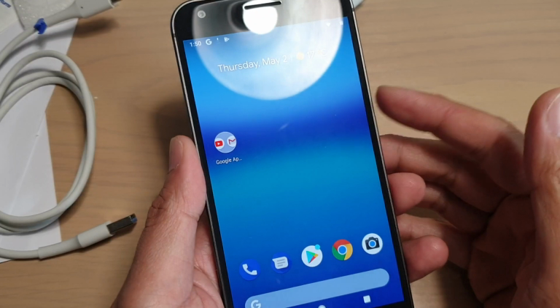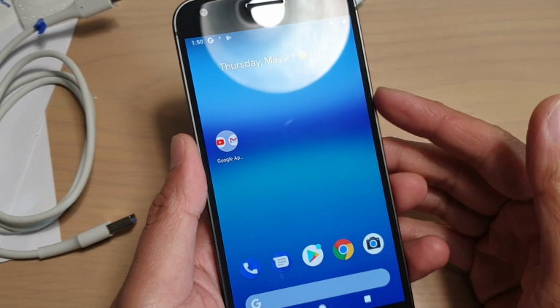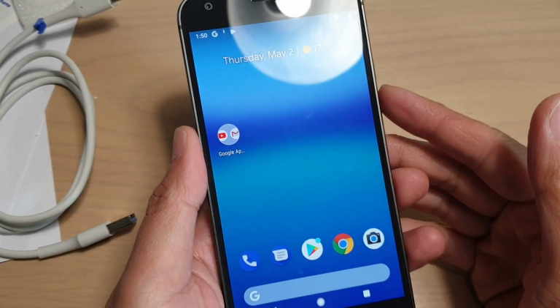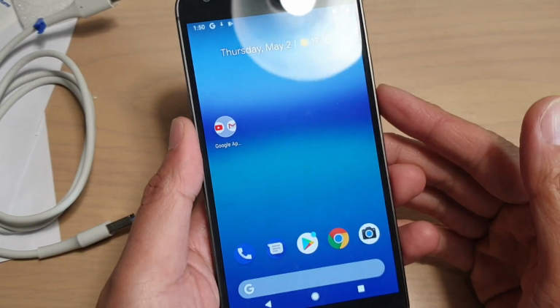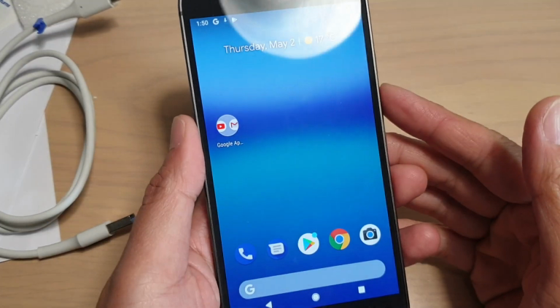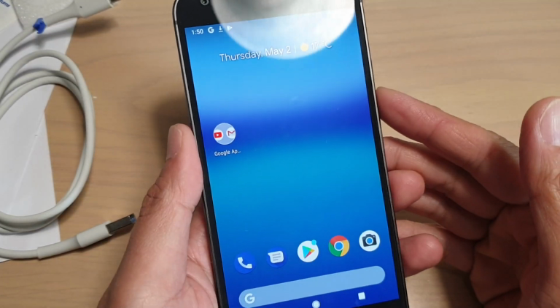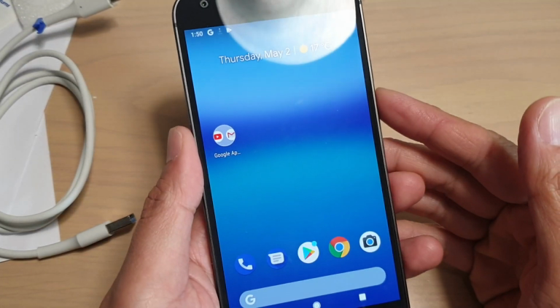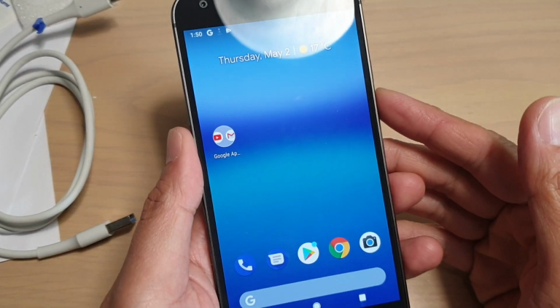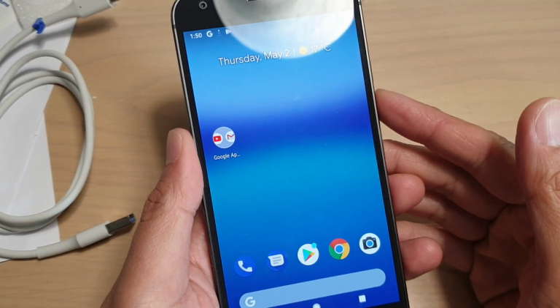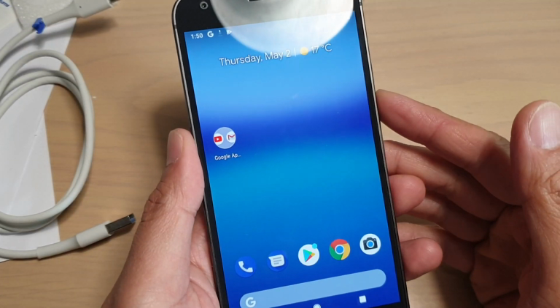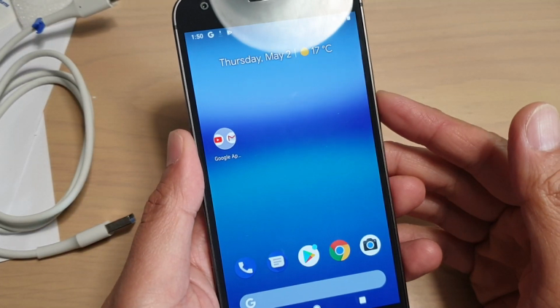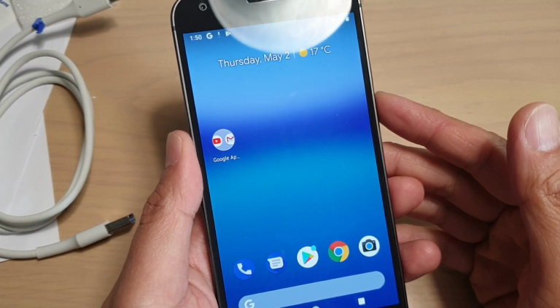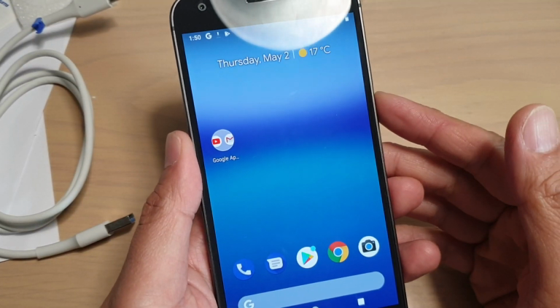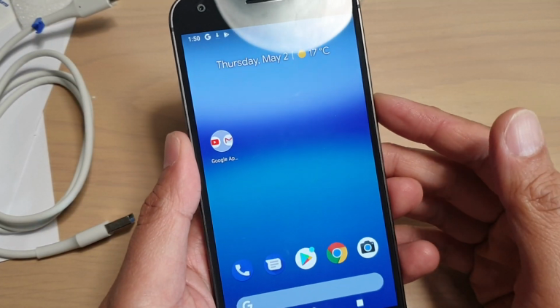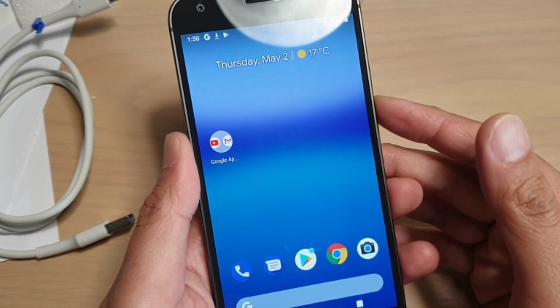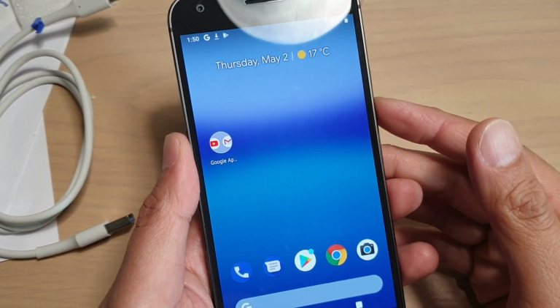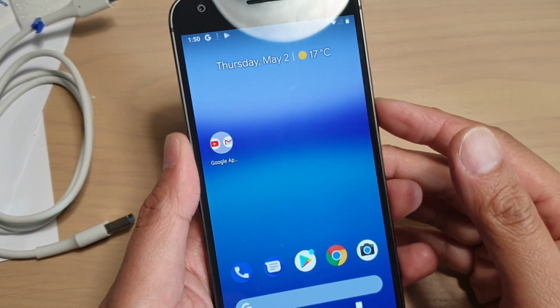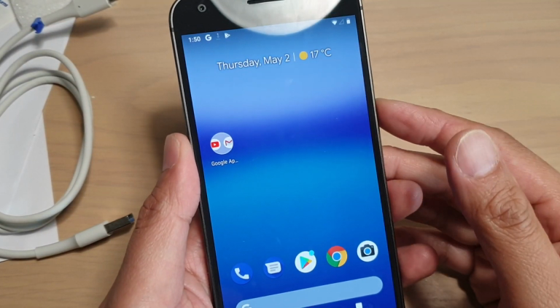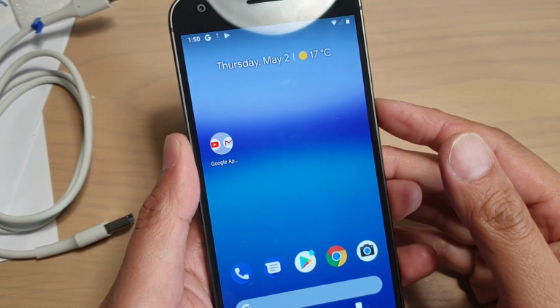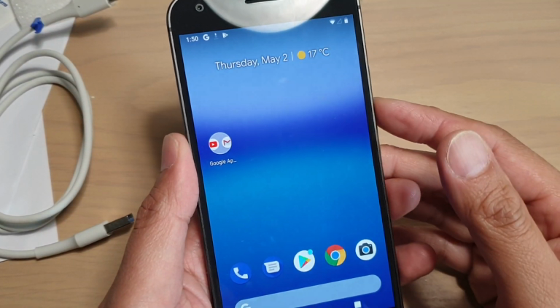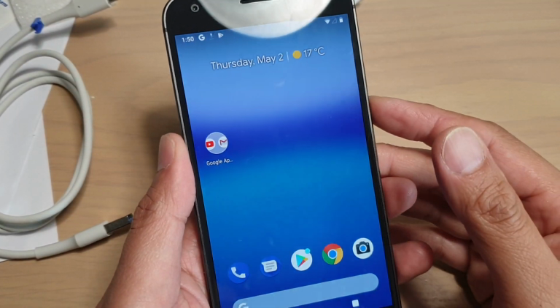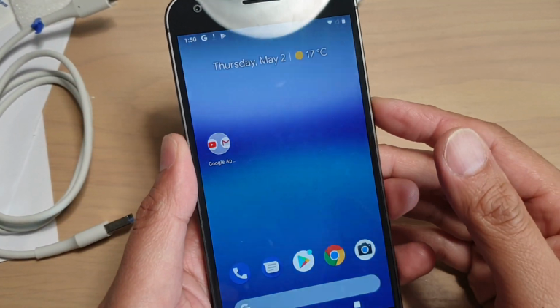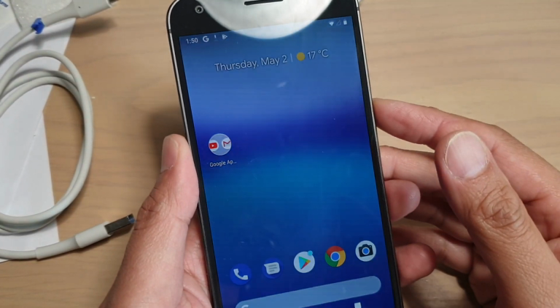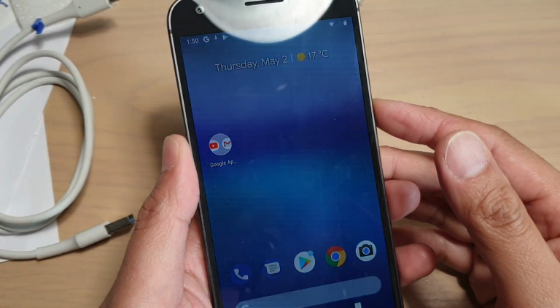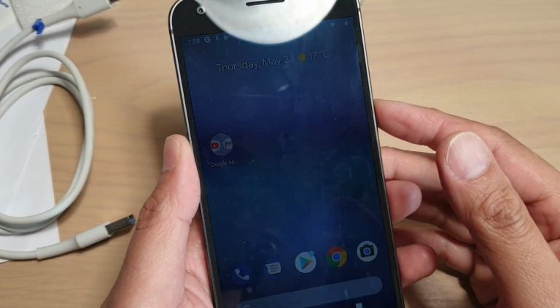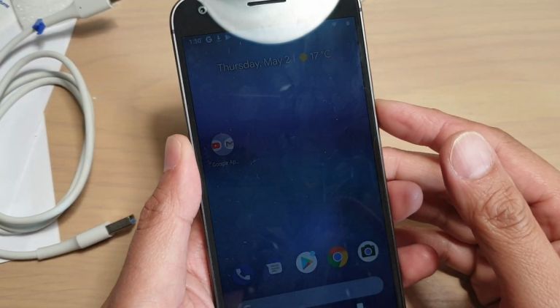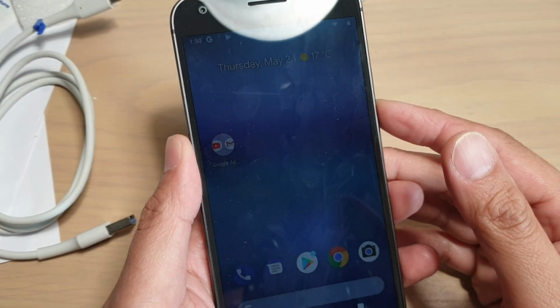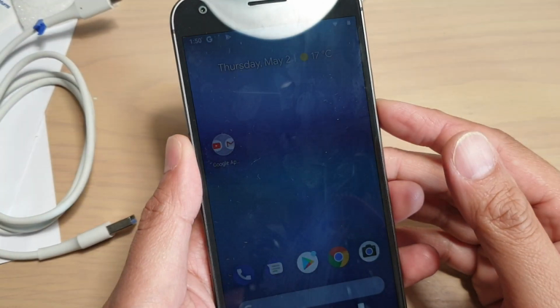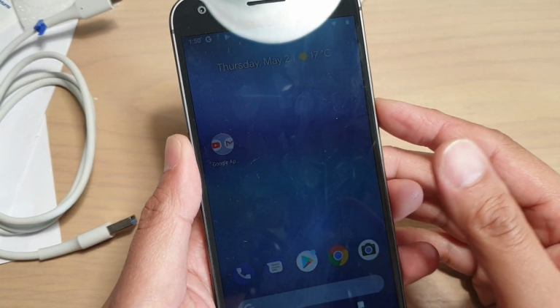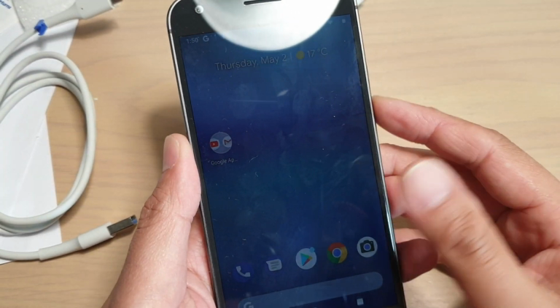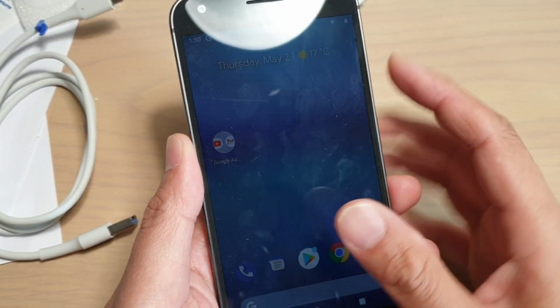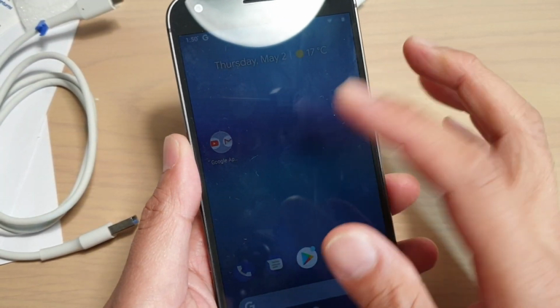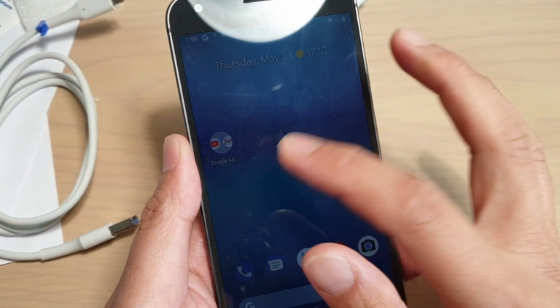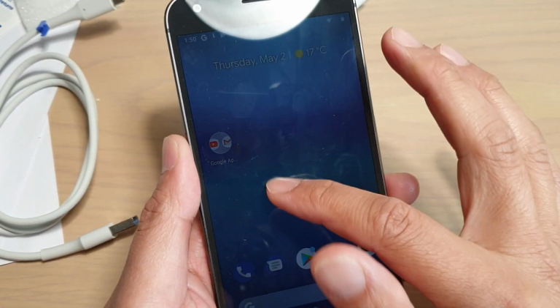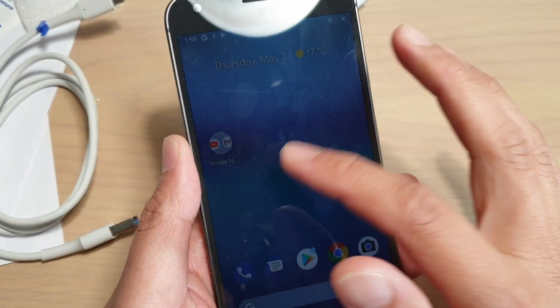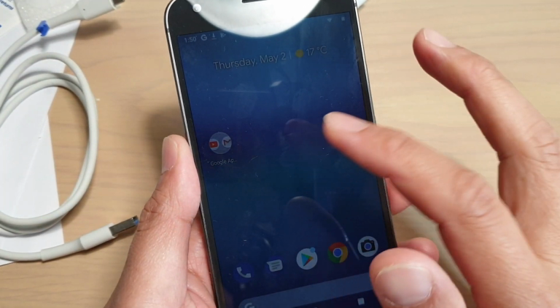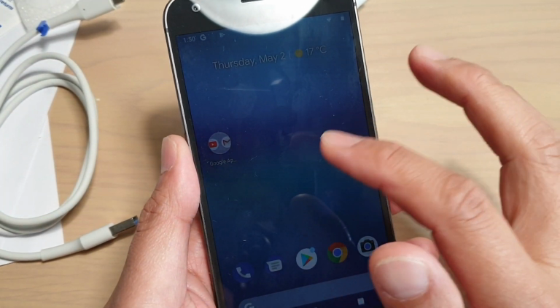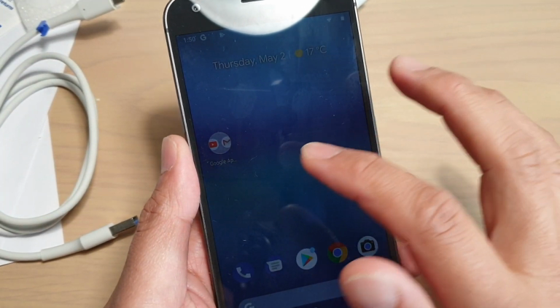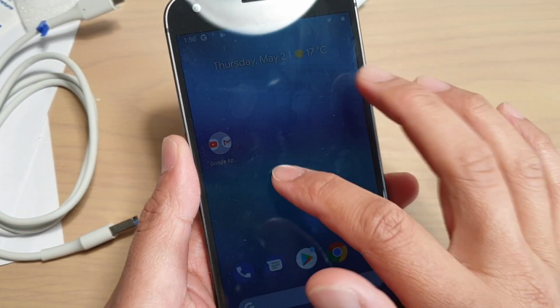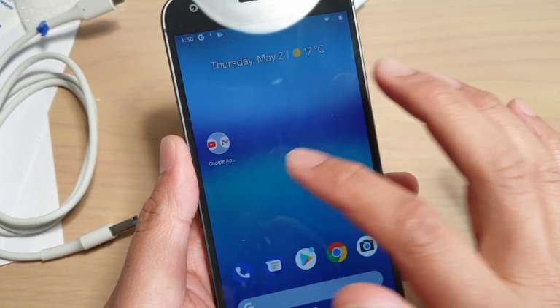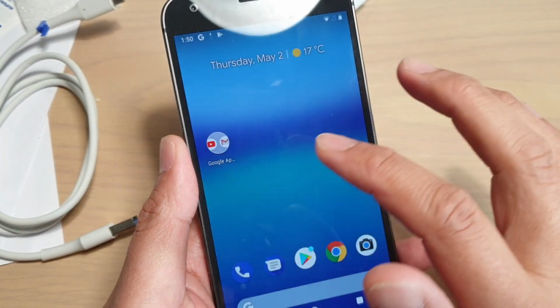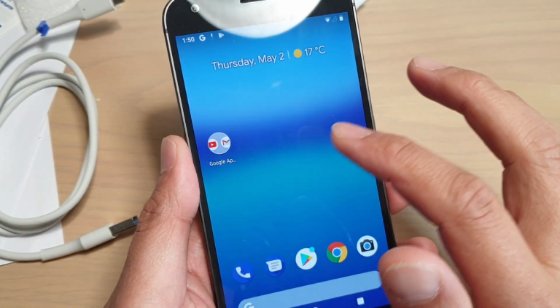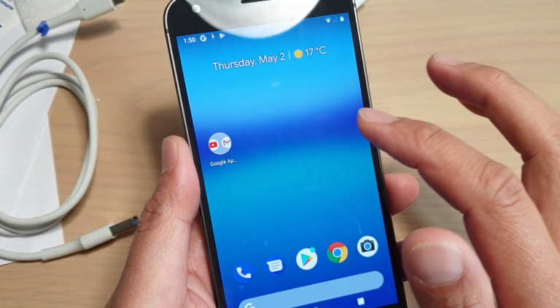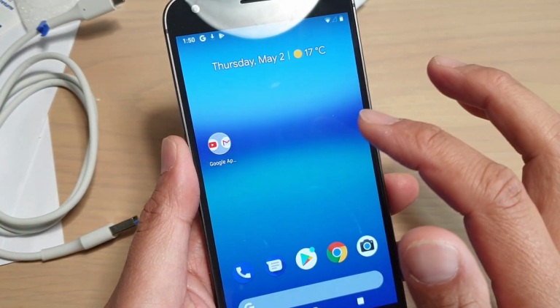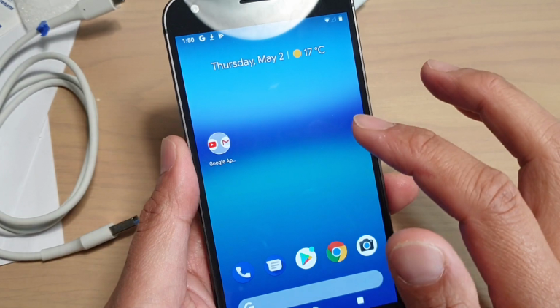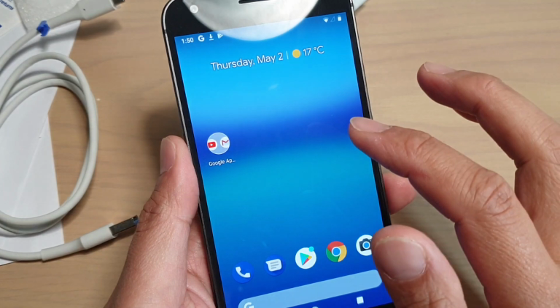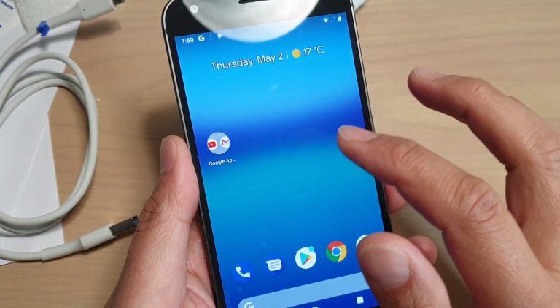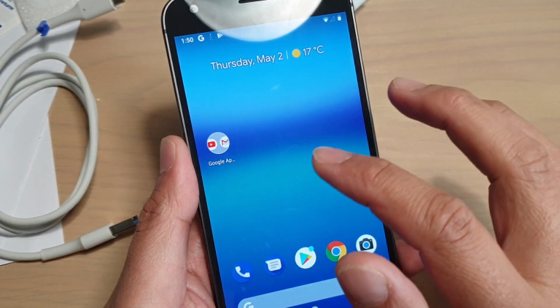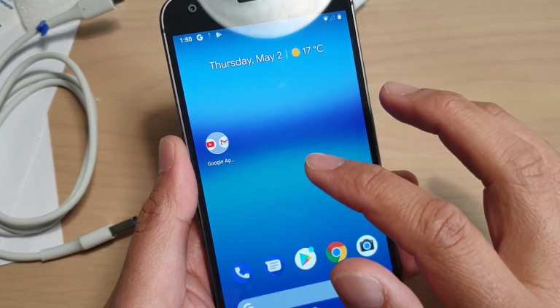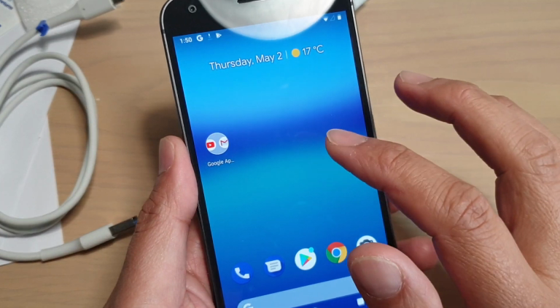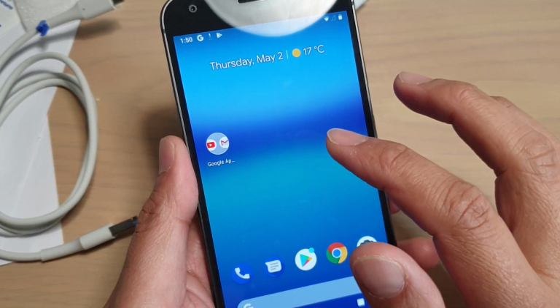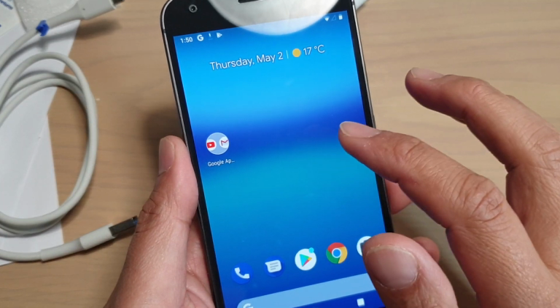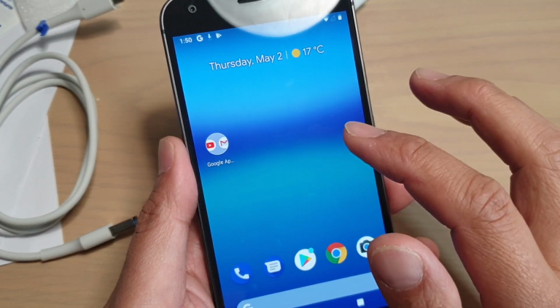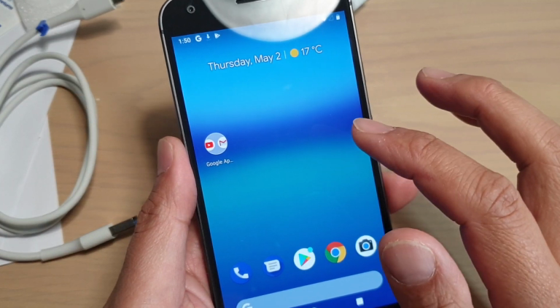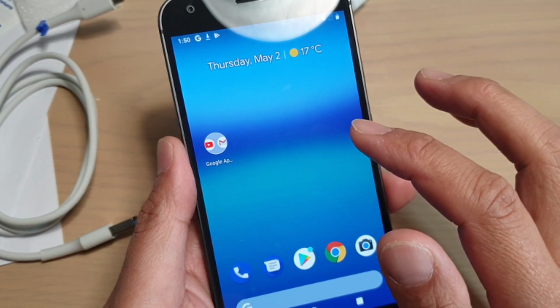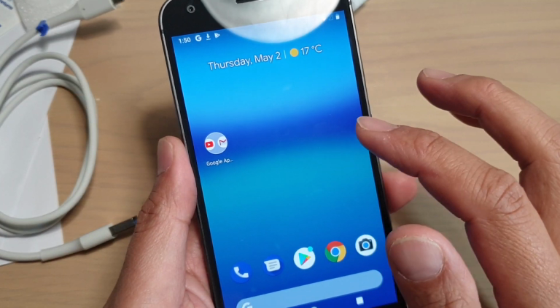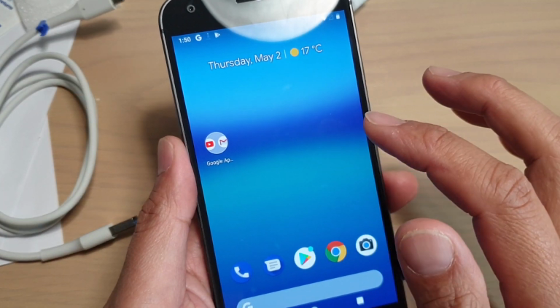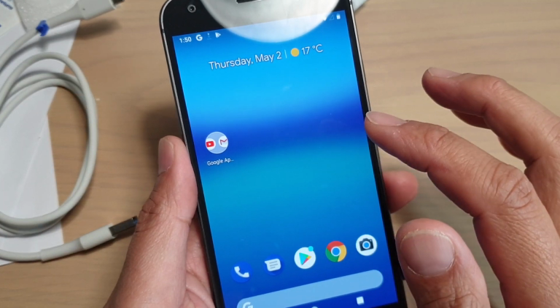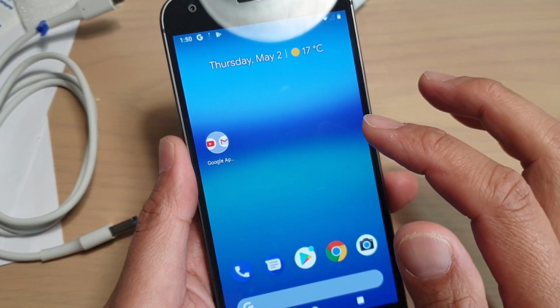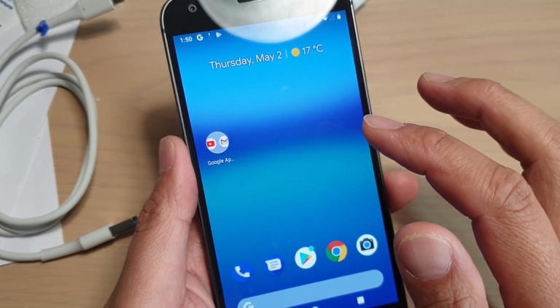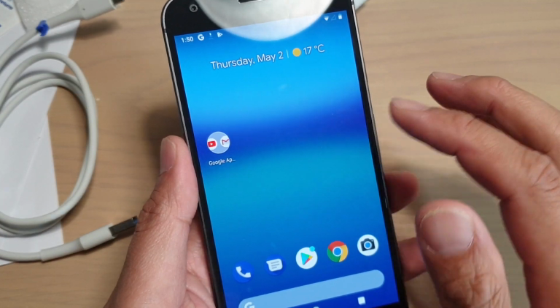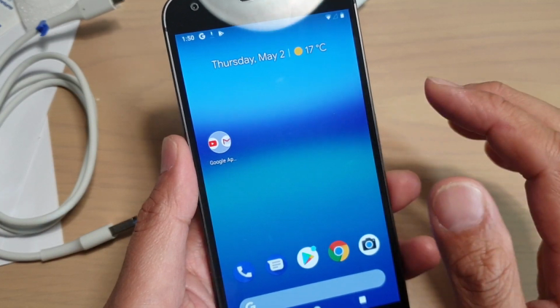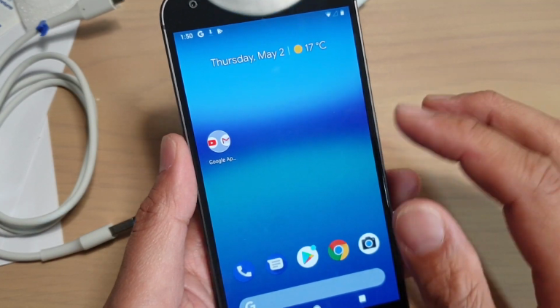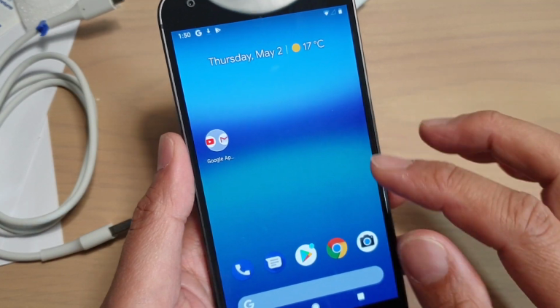In this video, I will show you how you can run a locale test in the recovery mode on the Google Pixel 1.